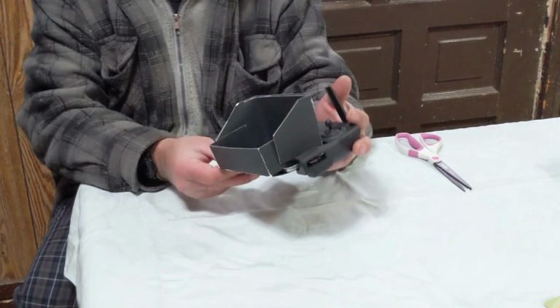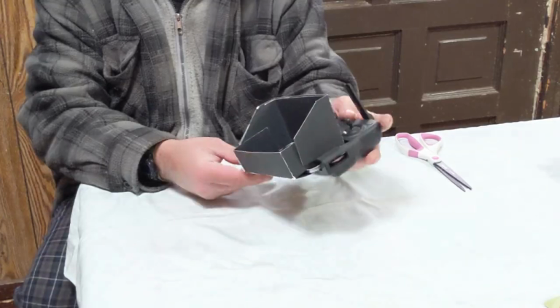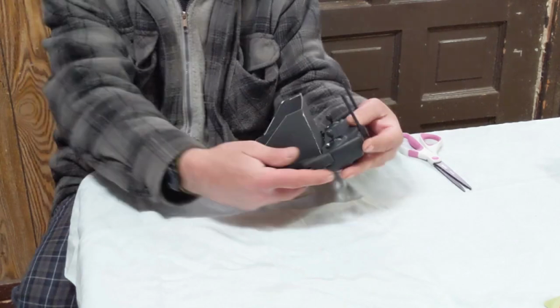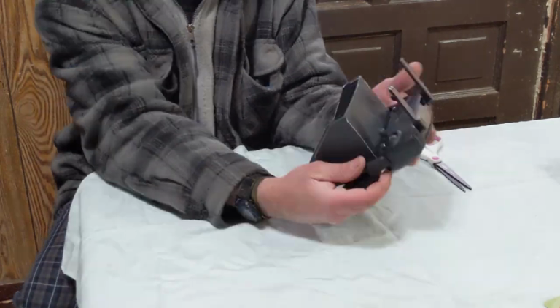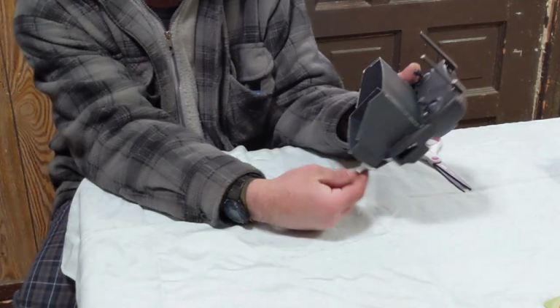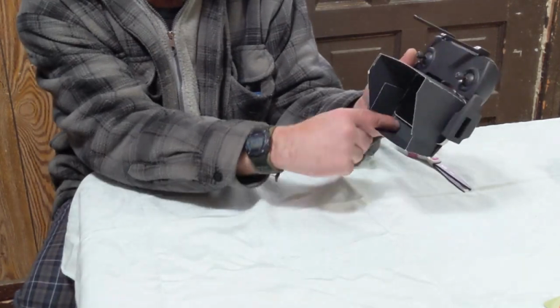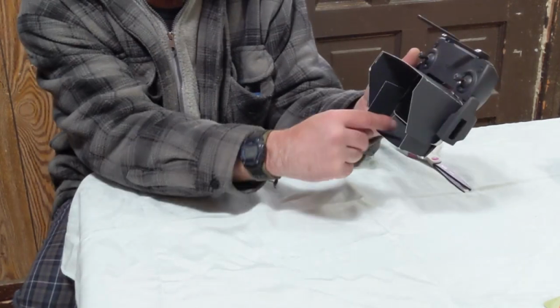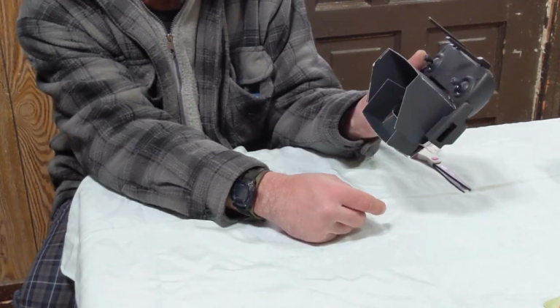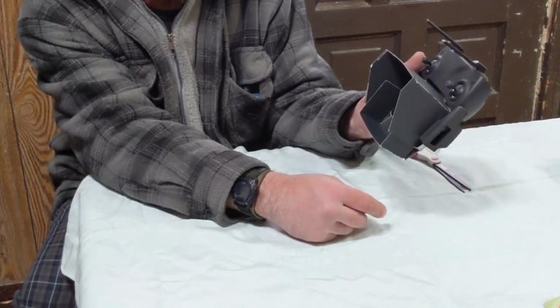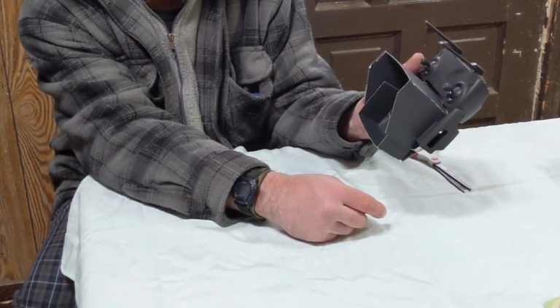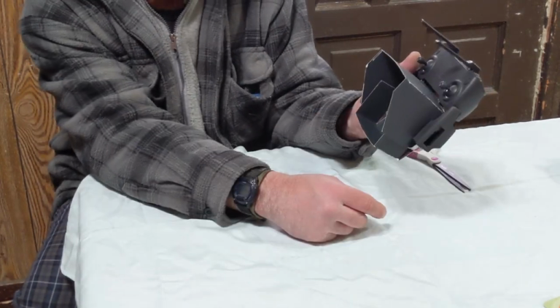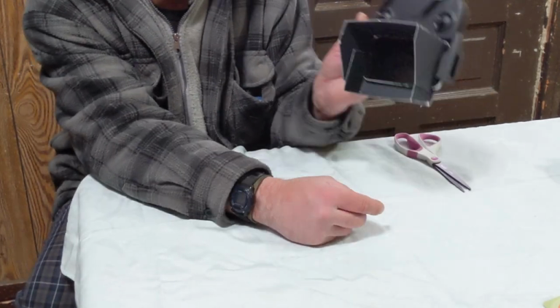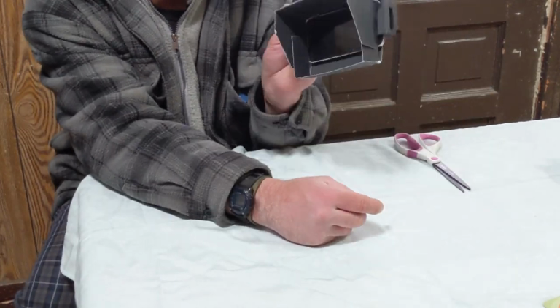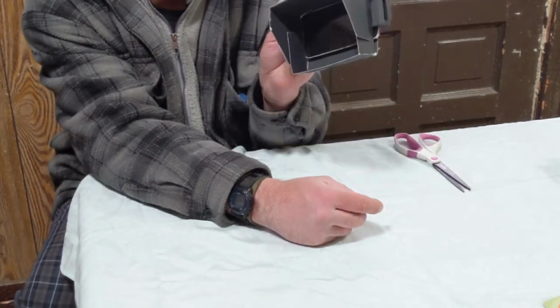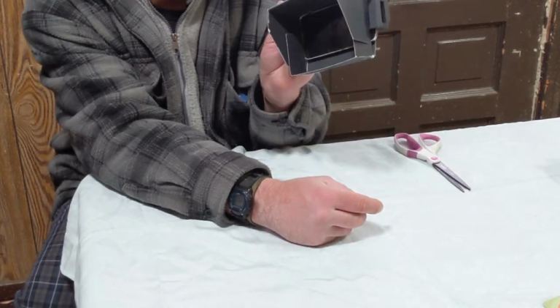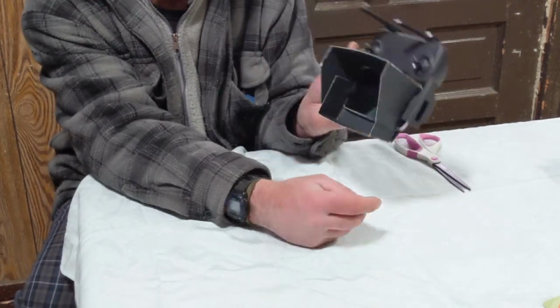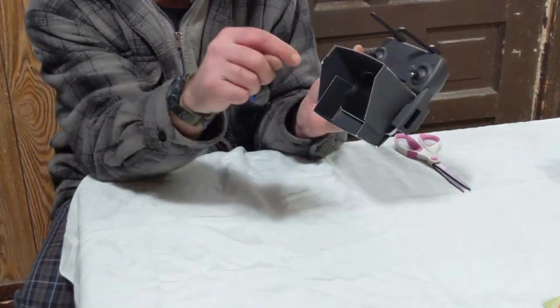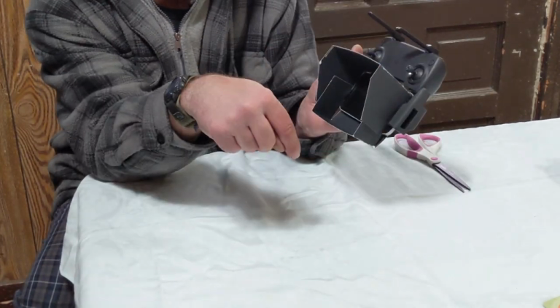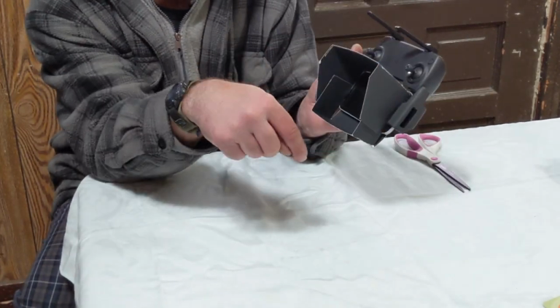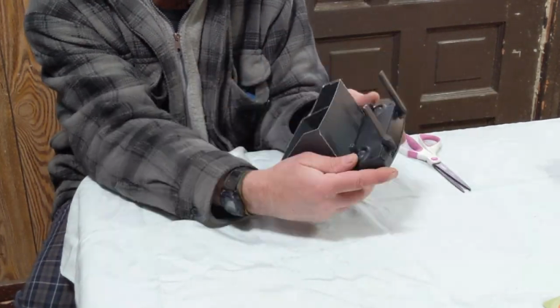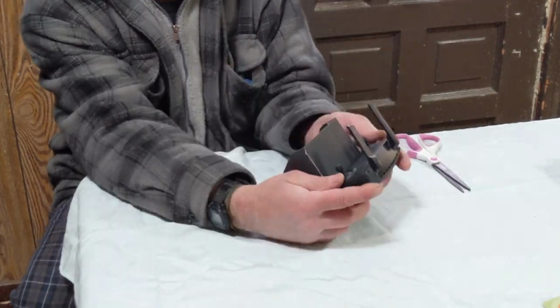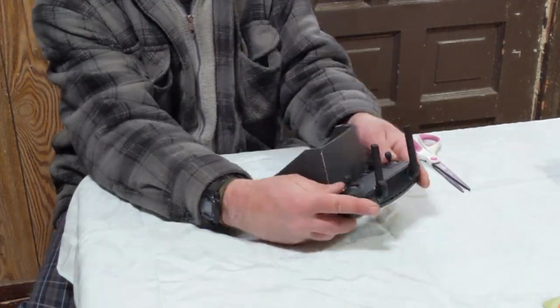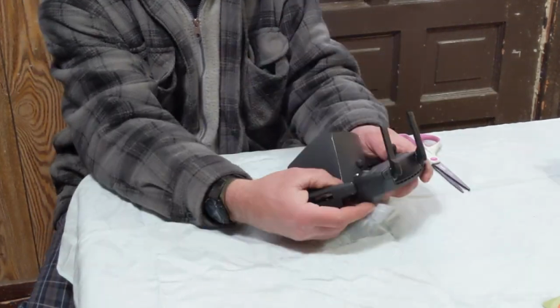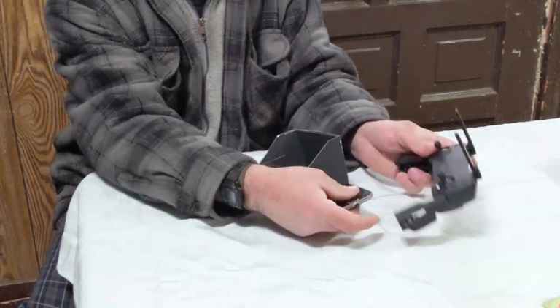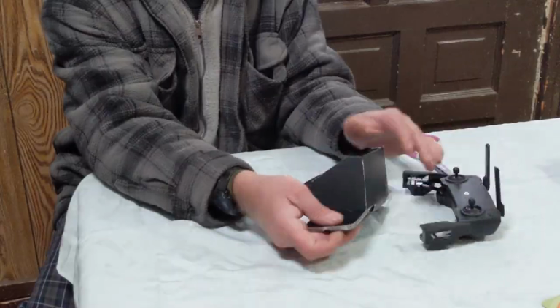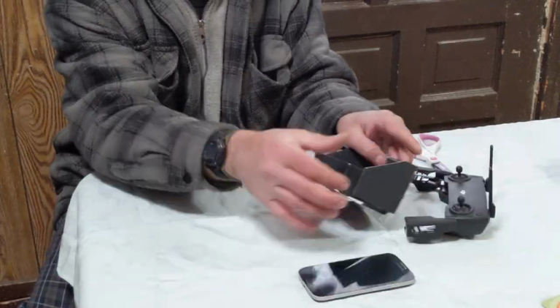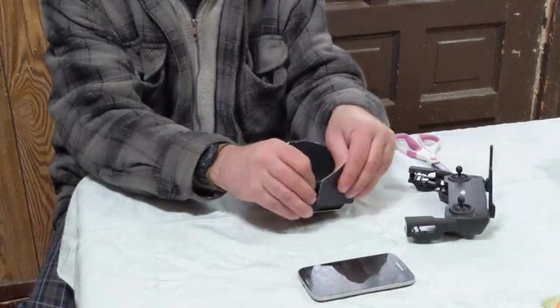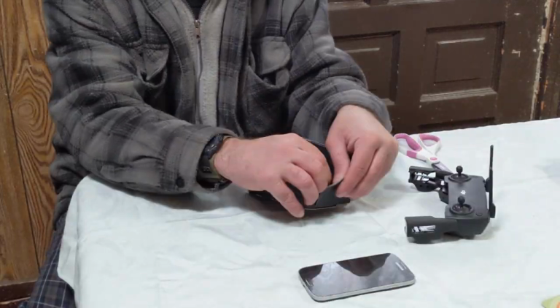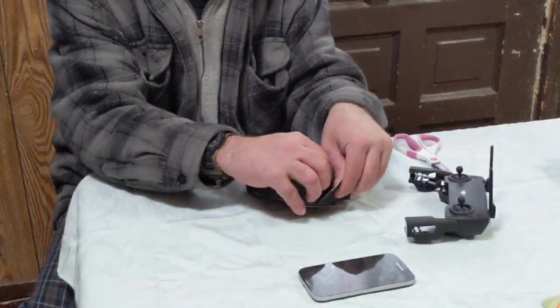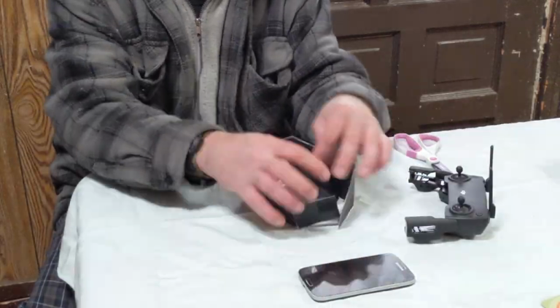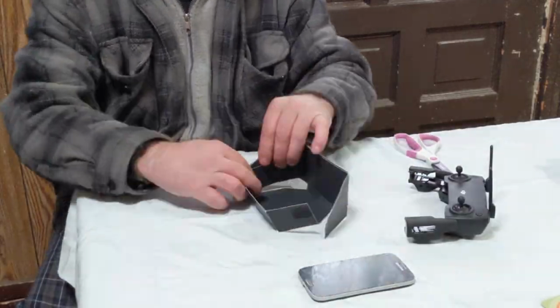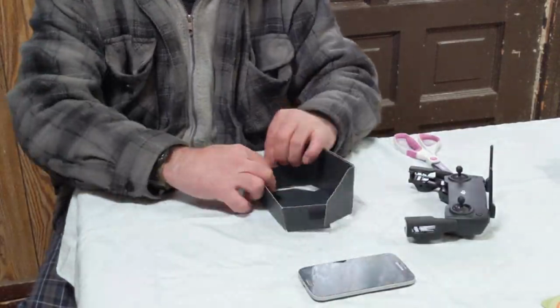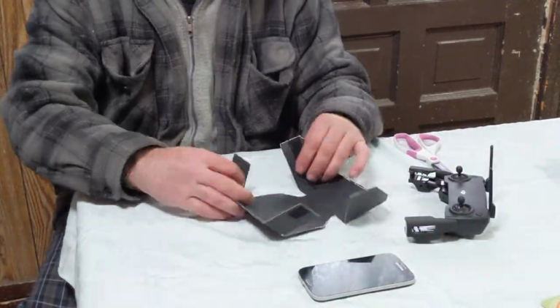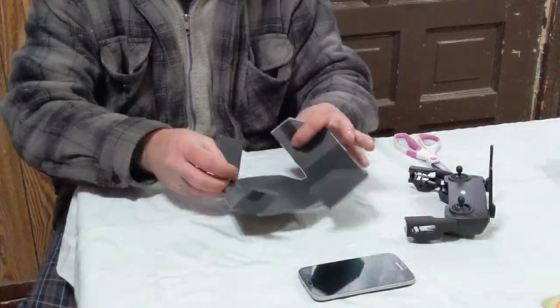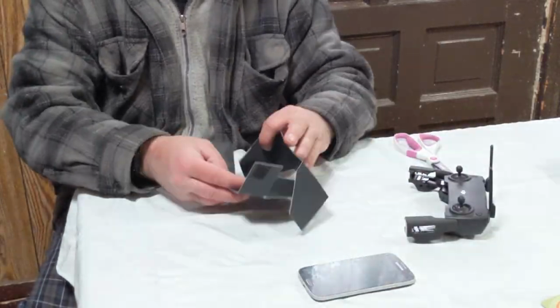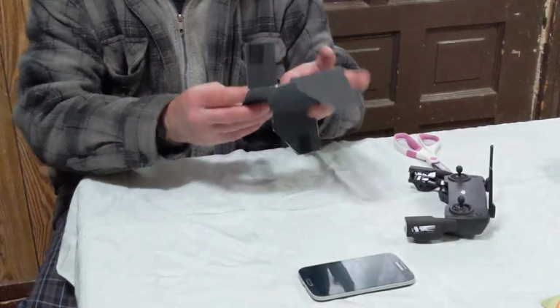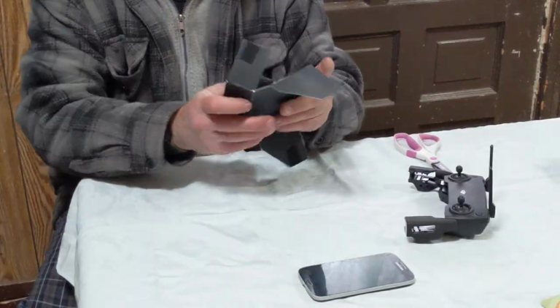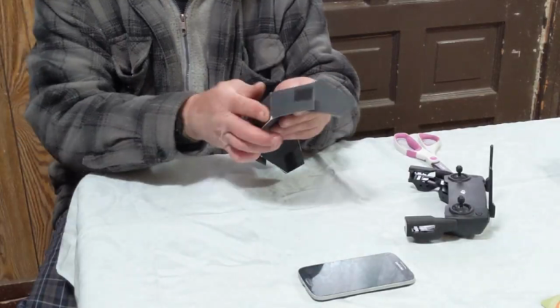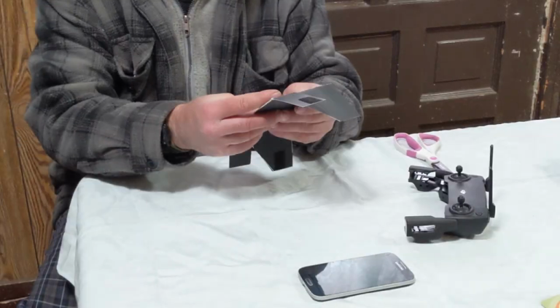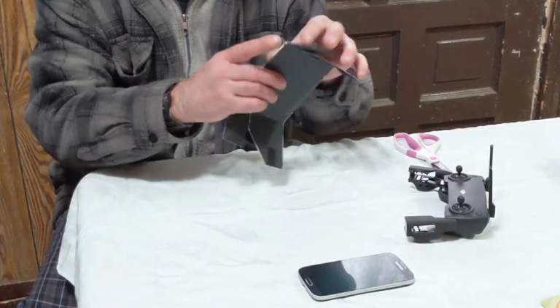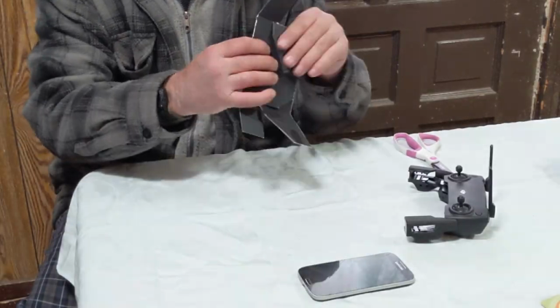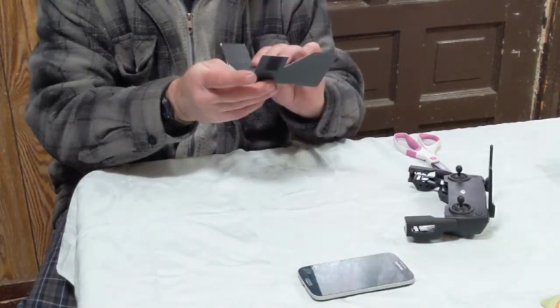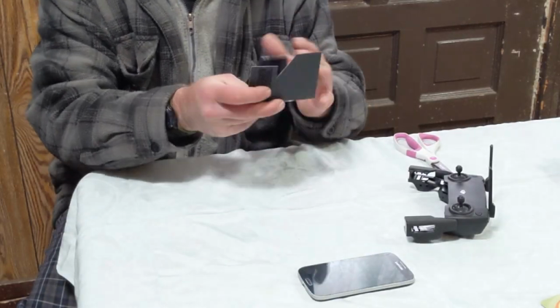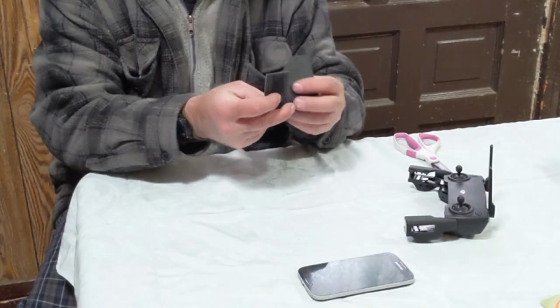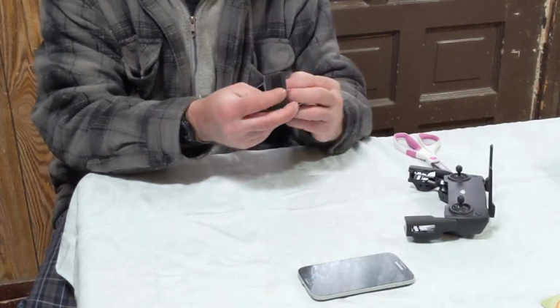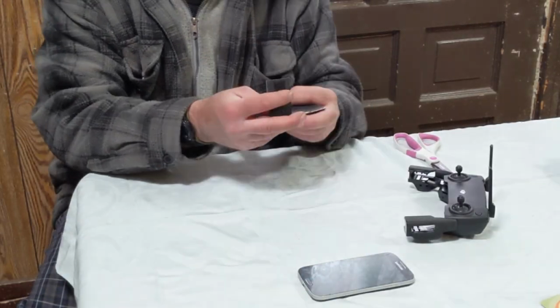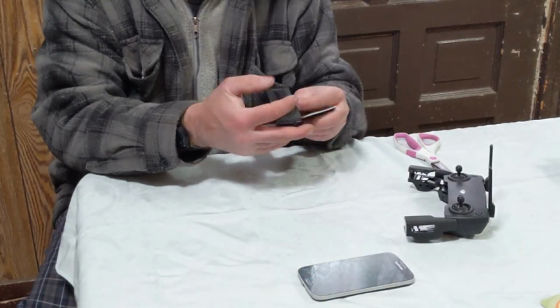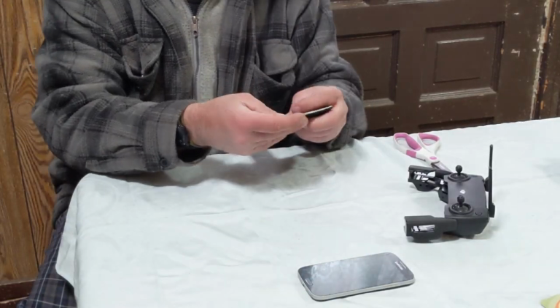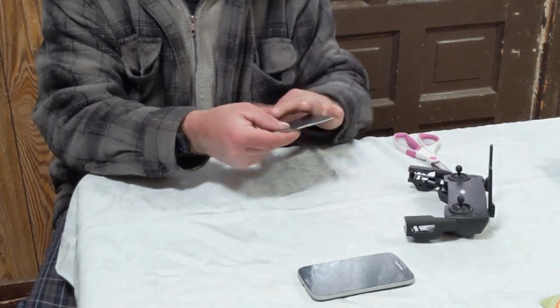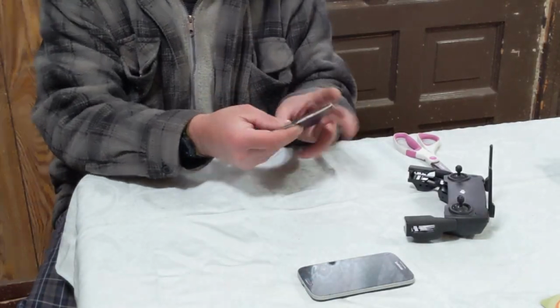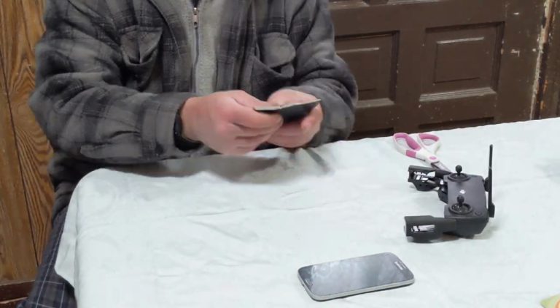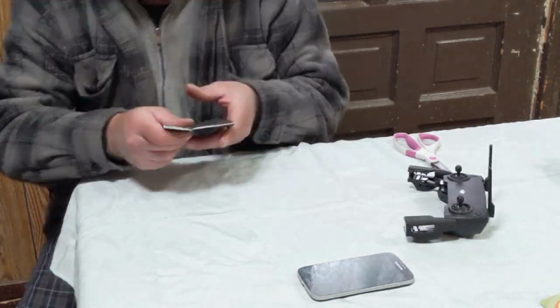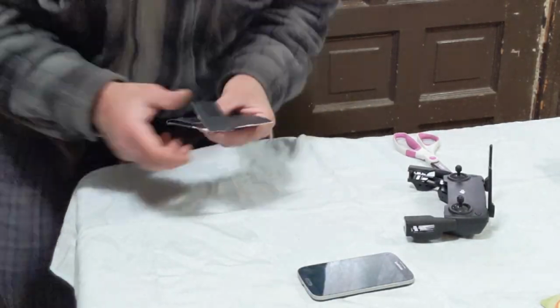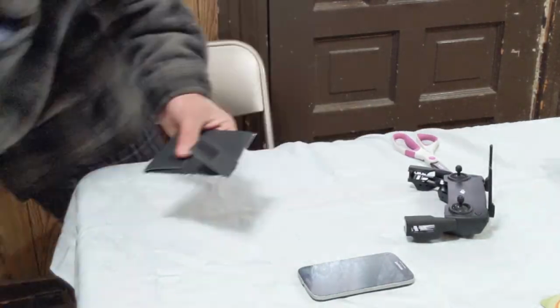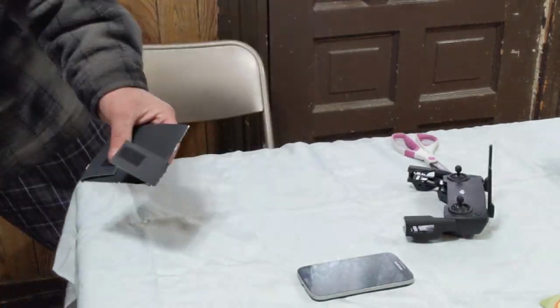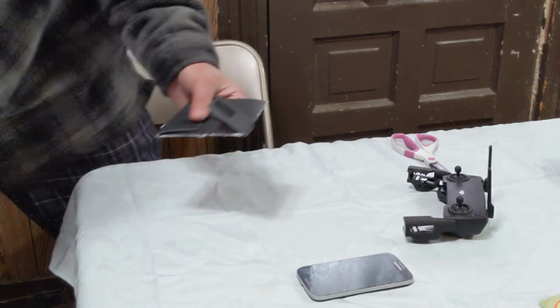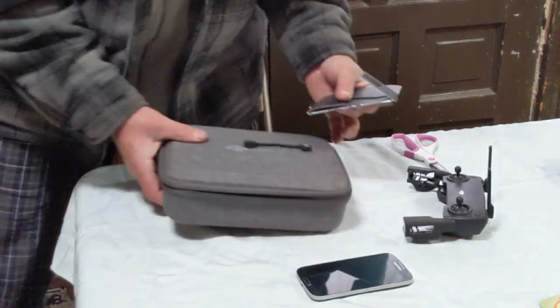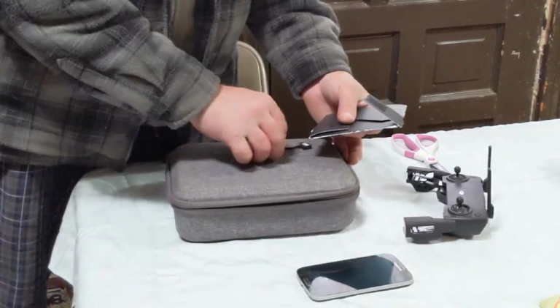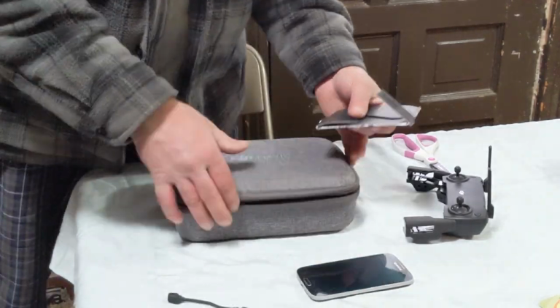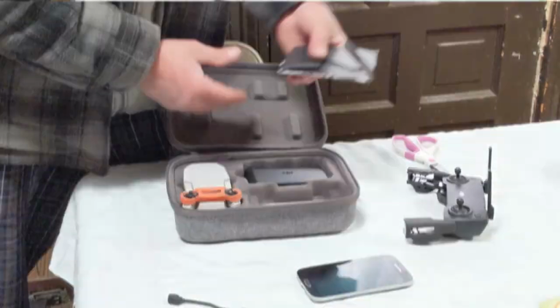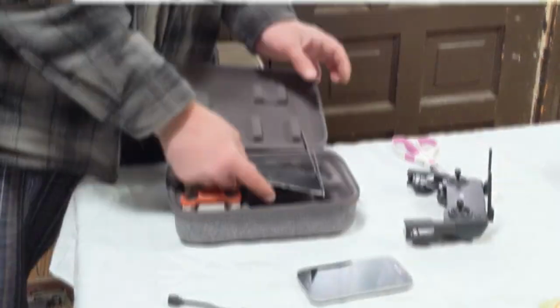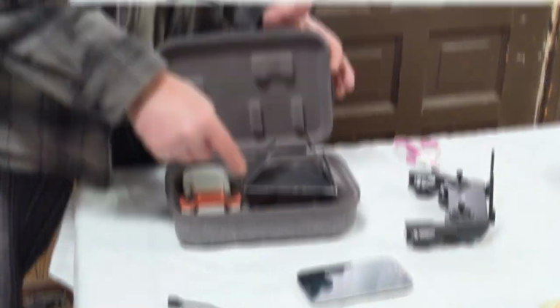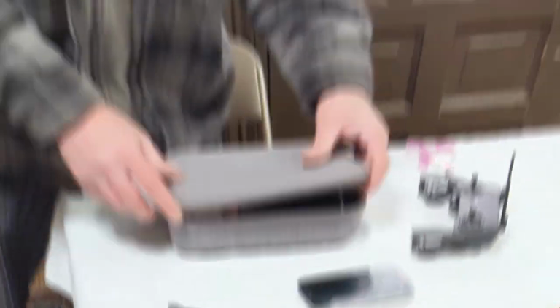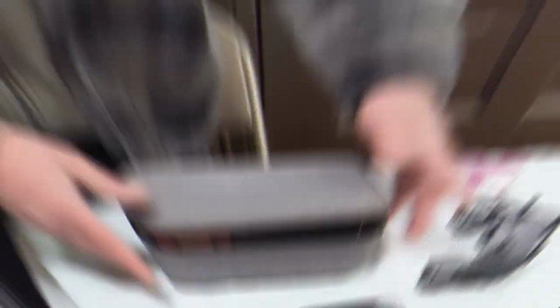This only cost me a couple bucks to make. It fits multiple phone sizes and folds up neatly for travel.